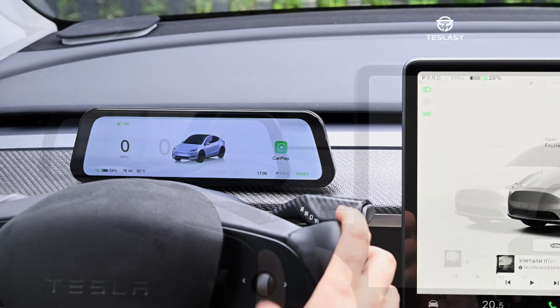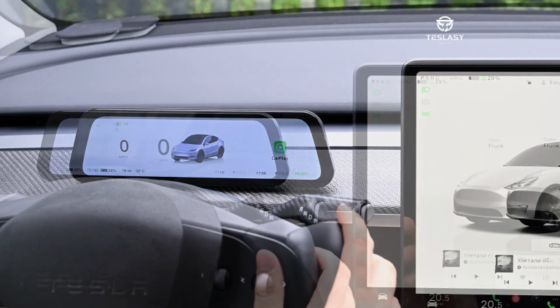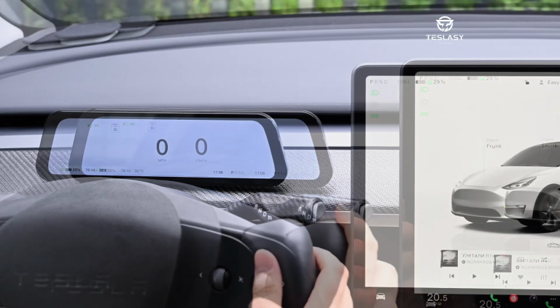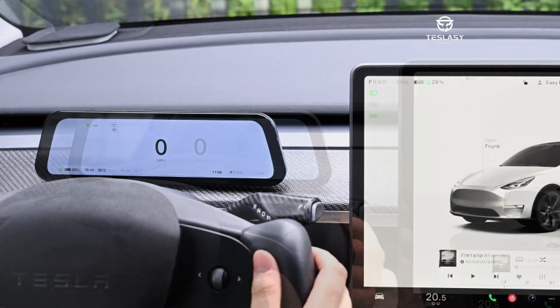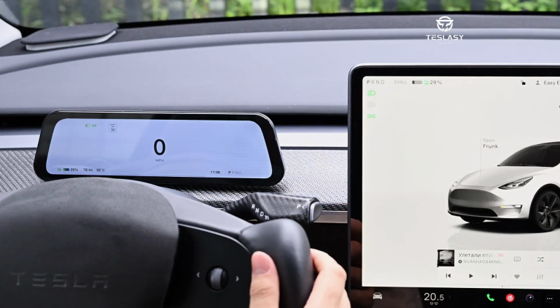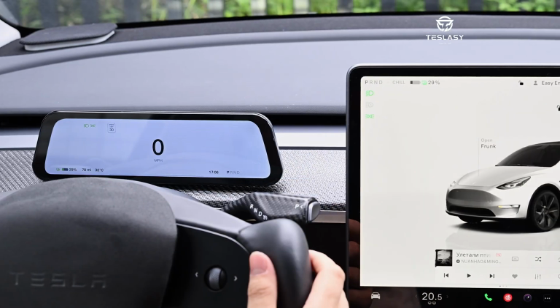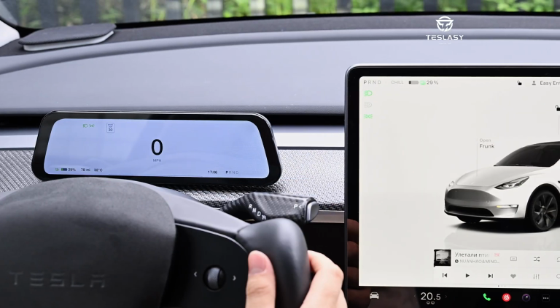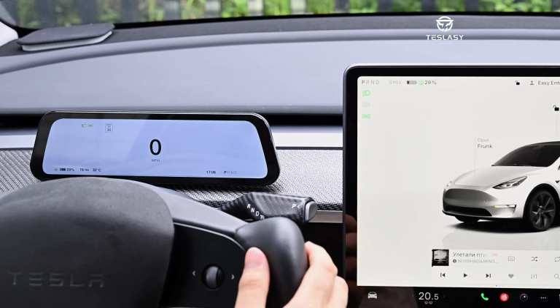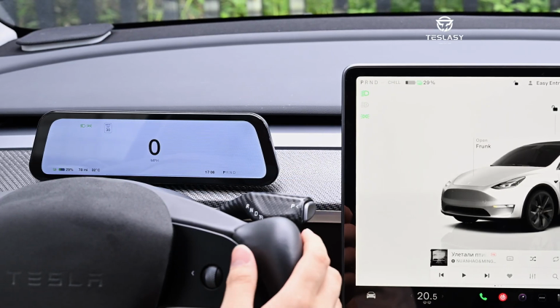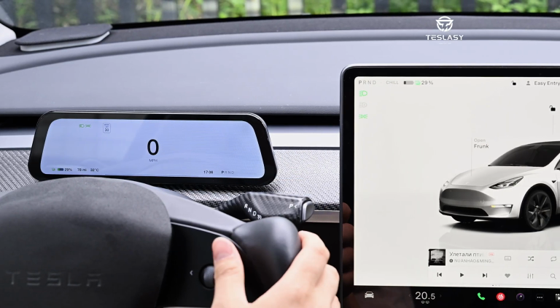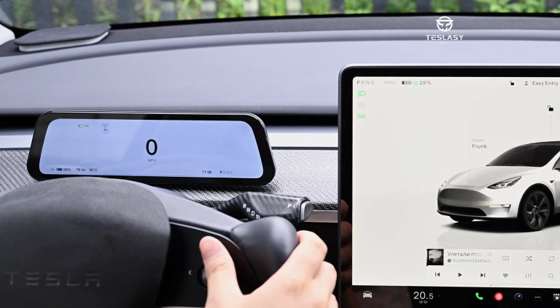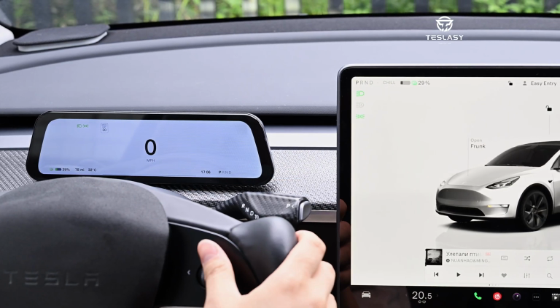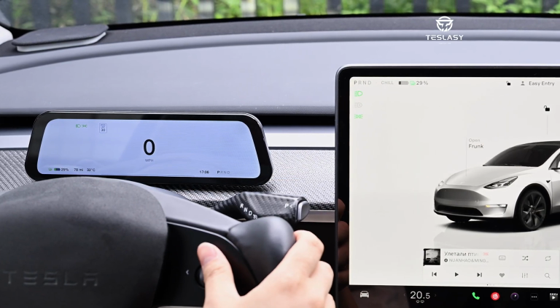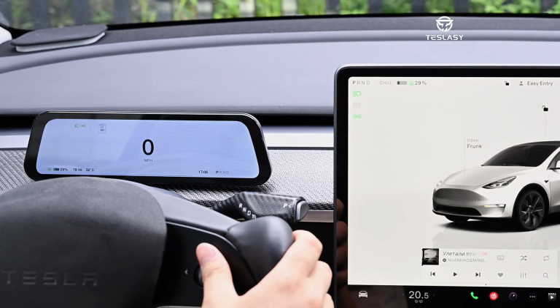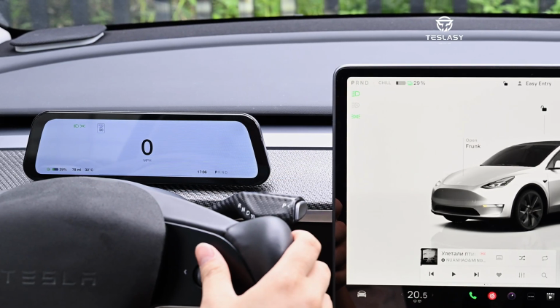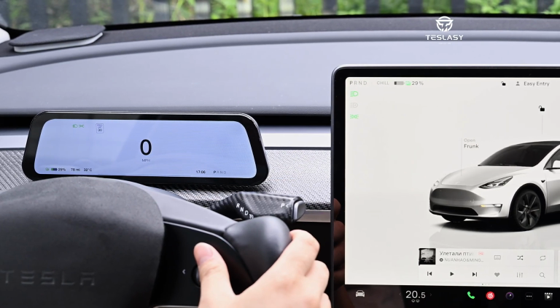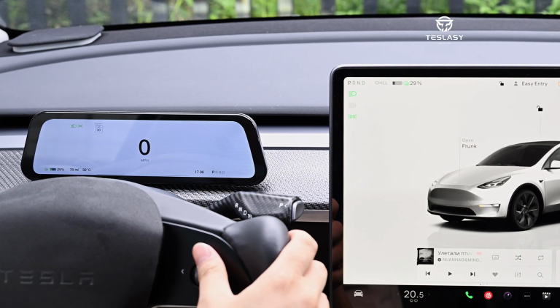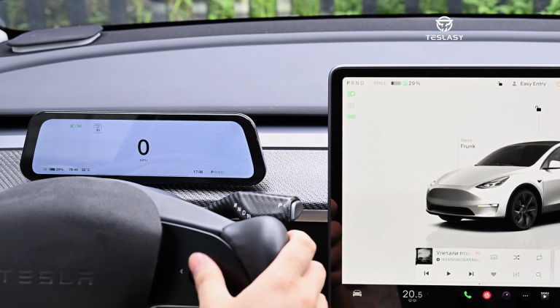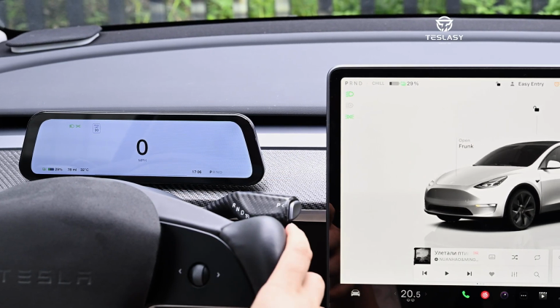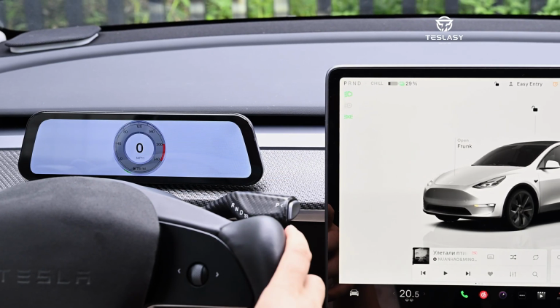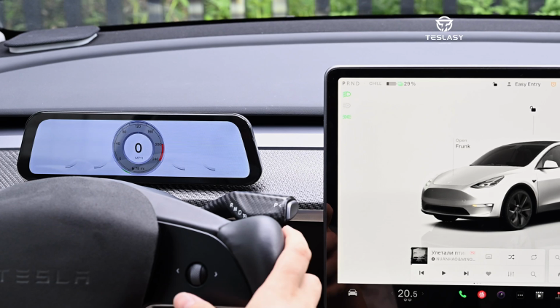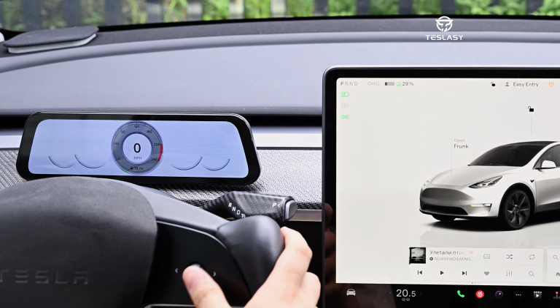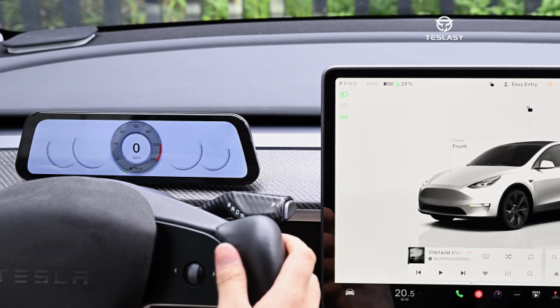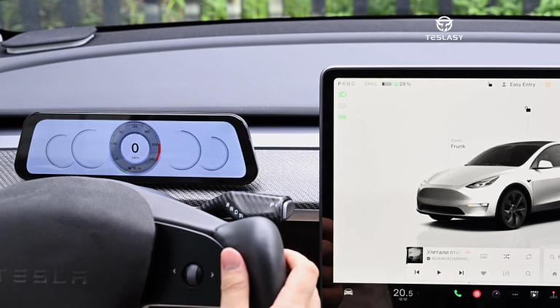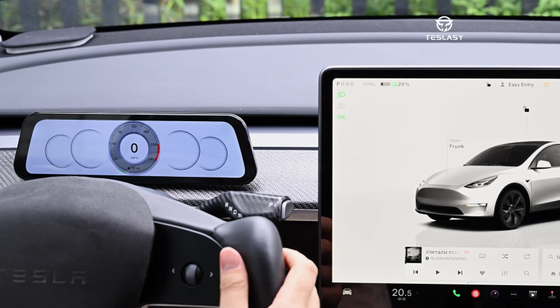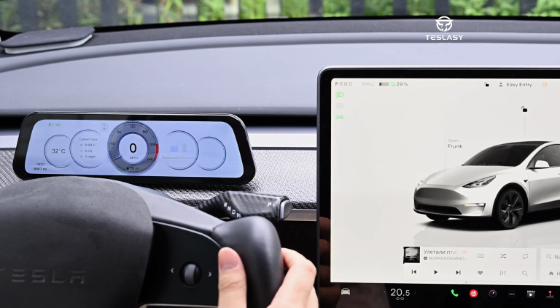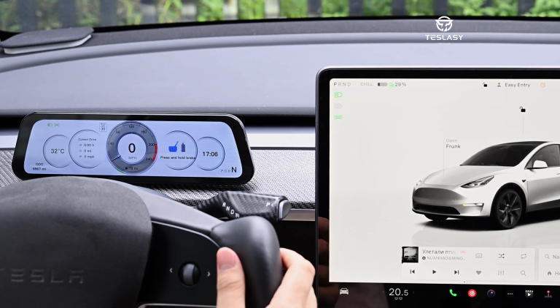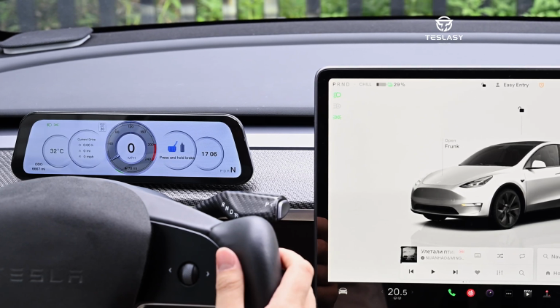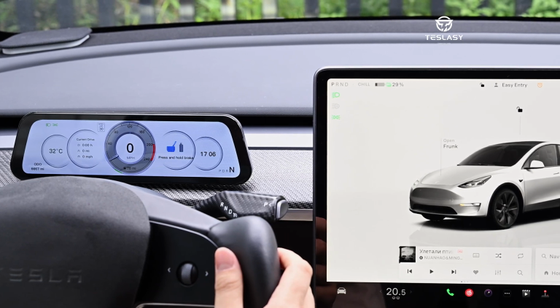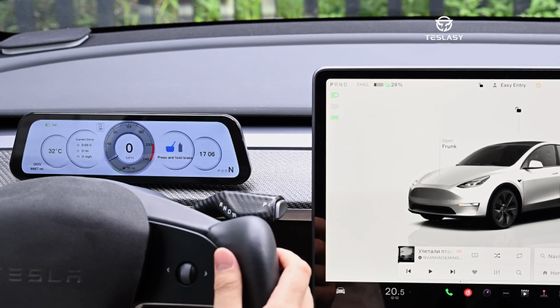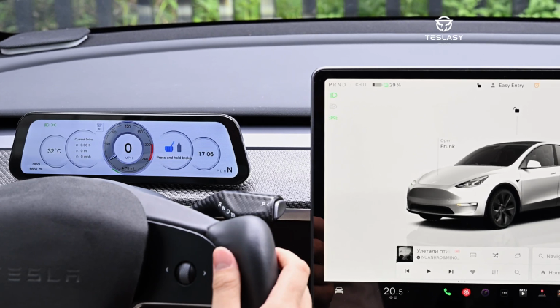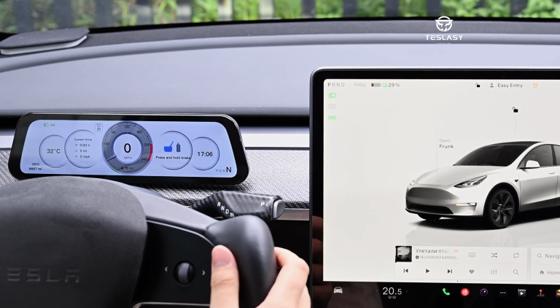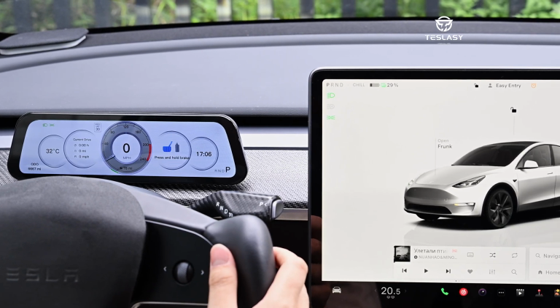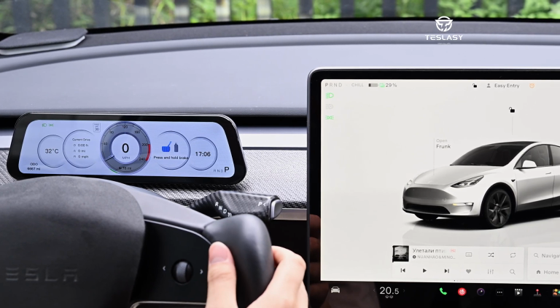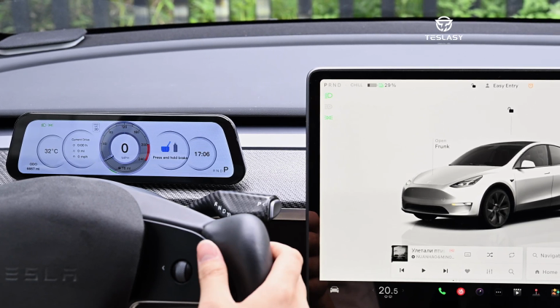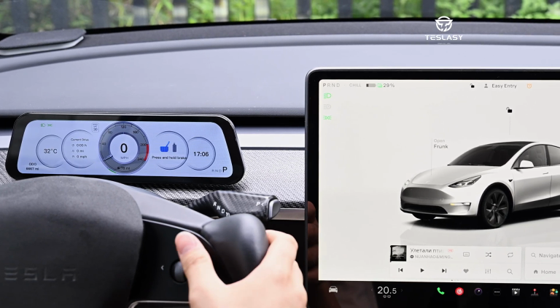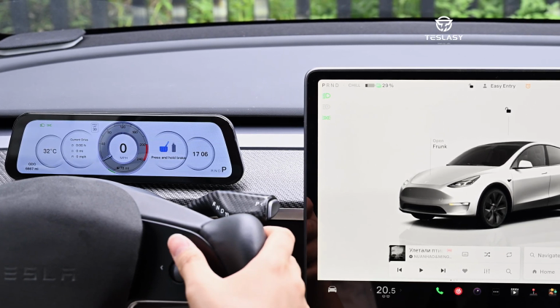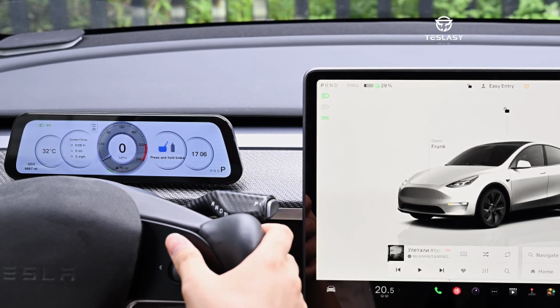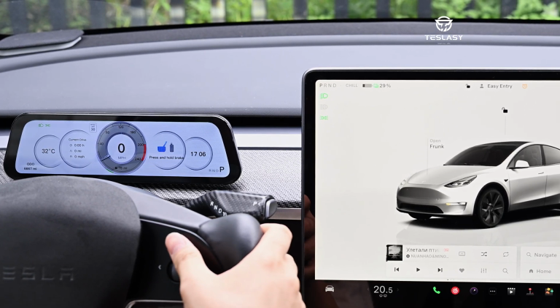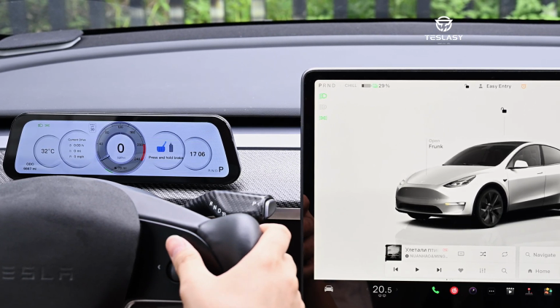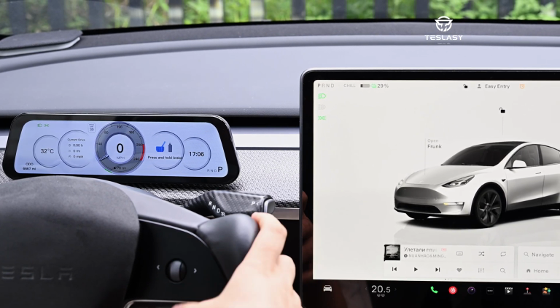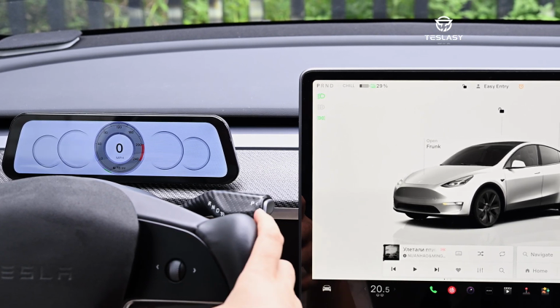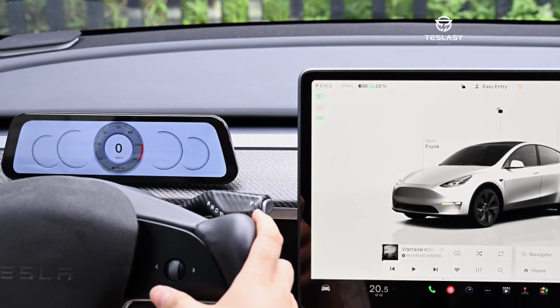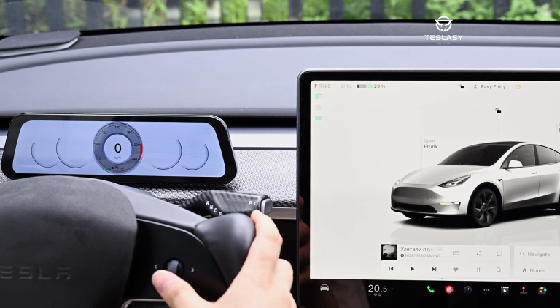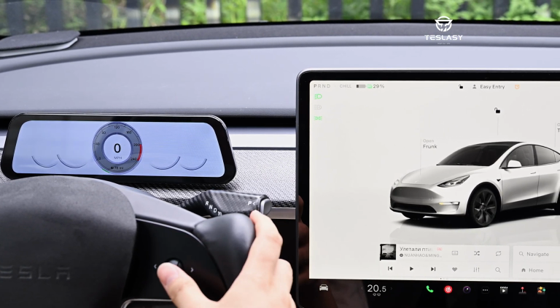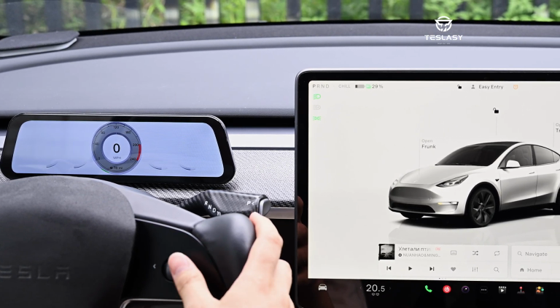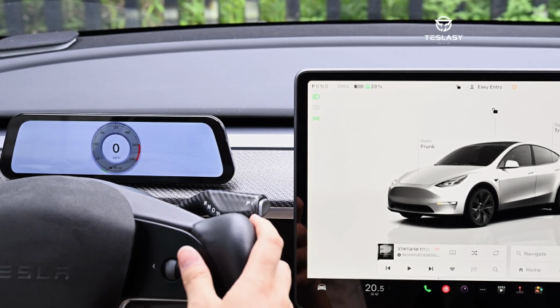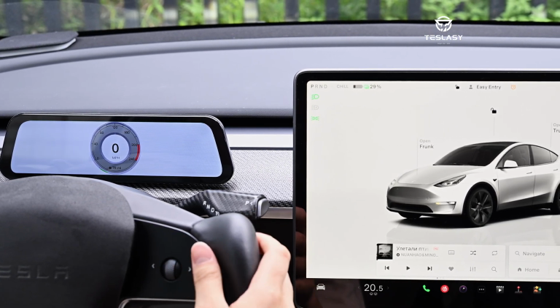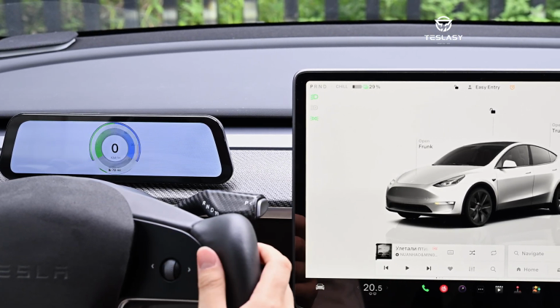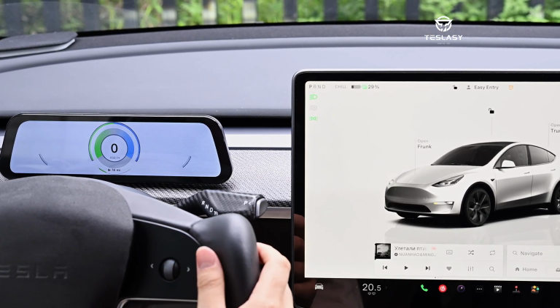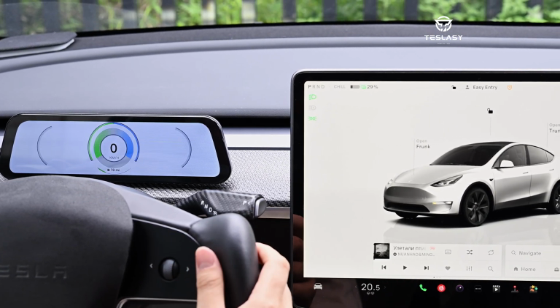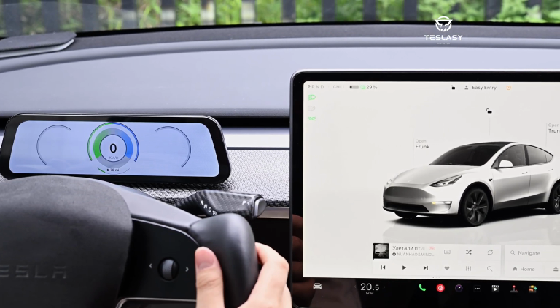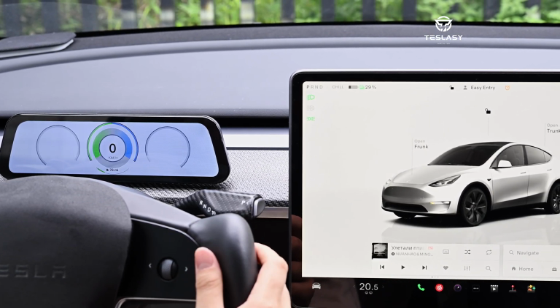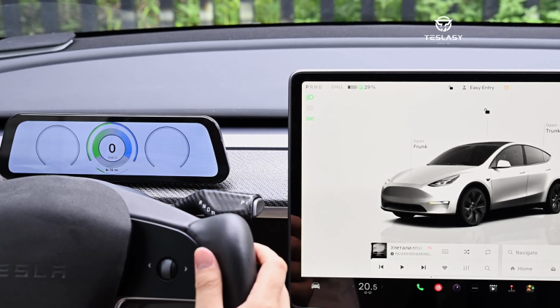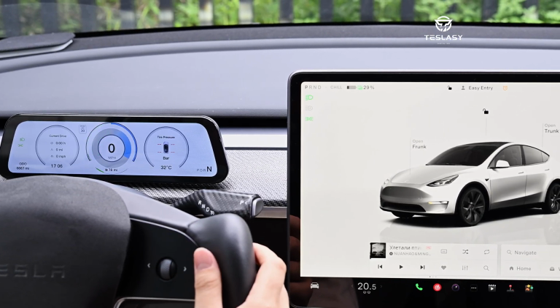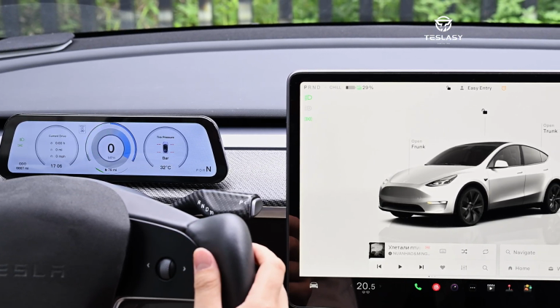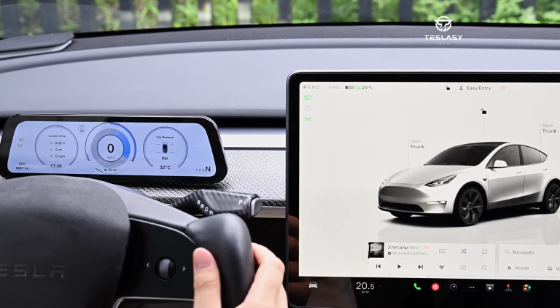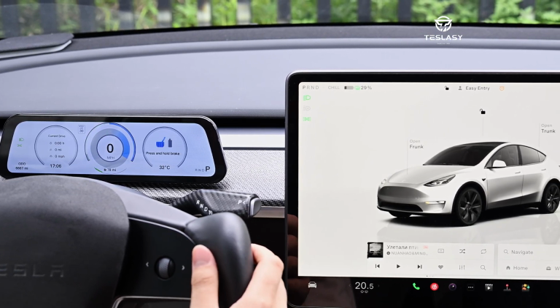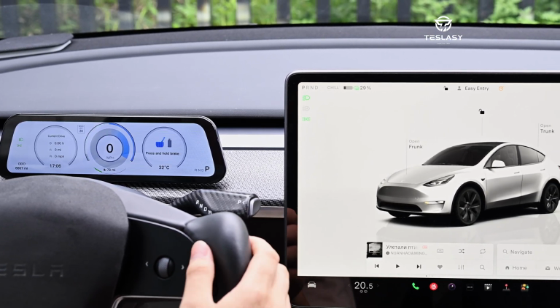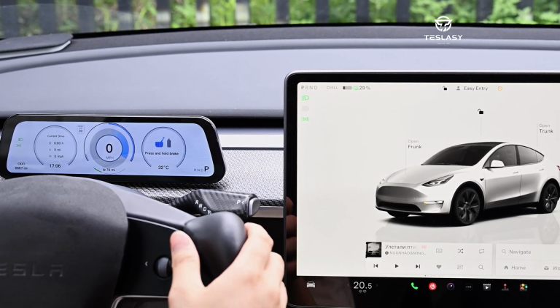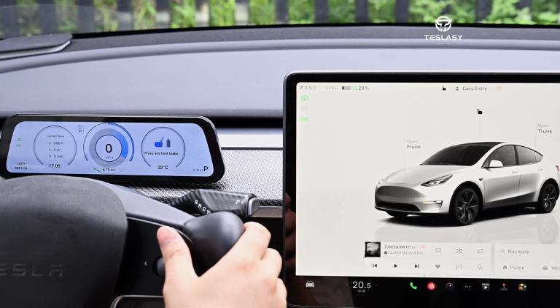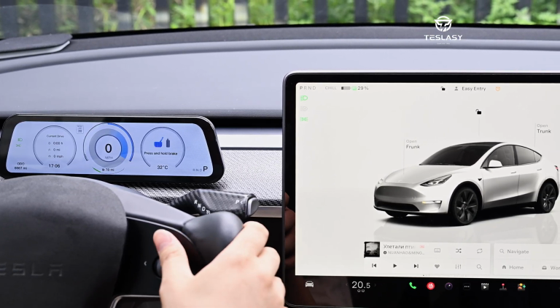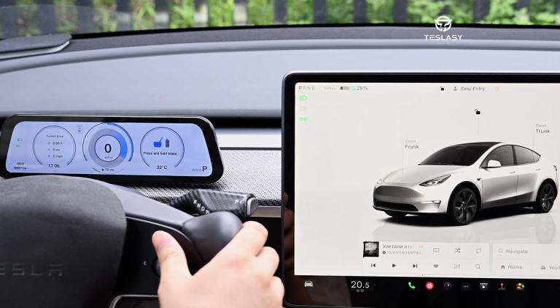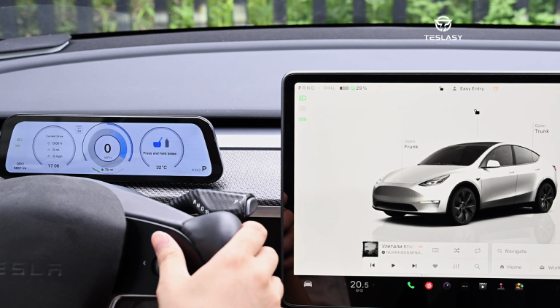Slide the right button of the steering wheel up and down to switch between classic, minimalist, luxury, racing, and sports-style UI interfaces.